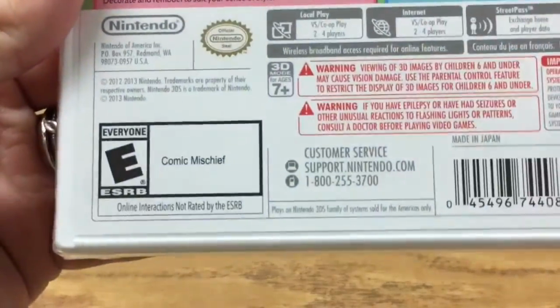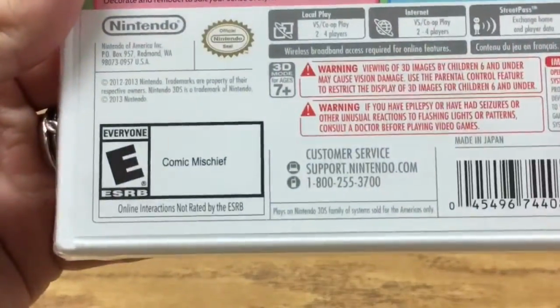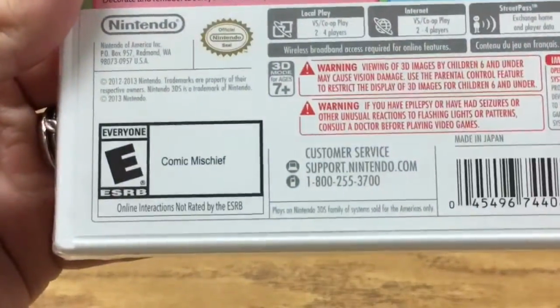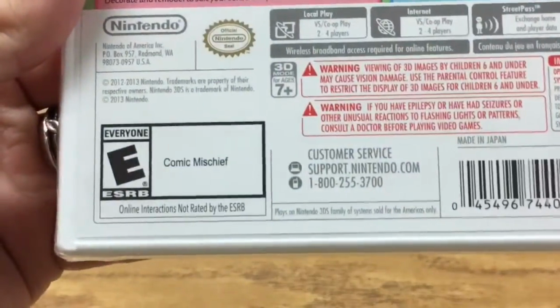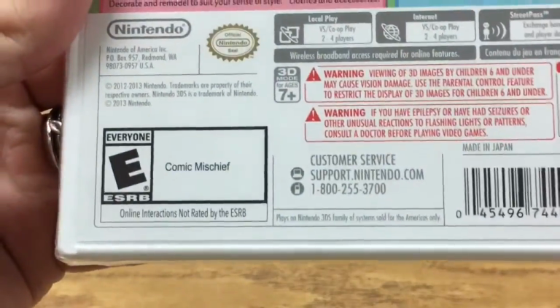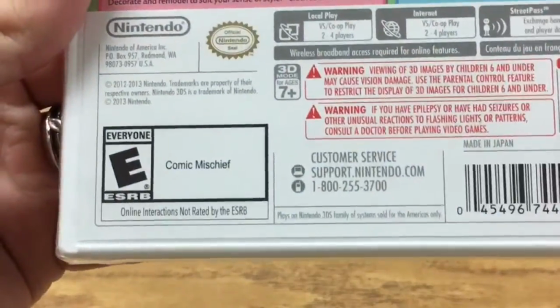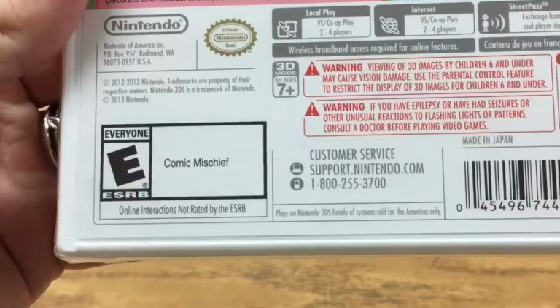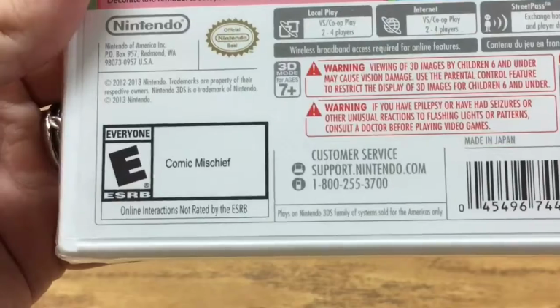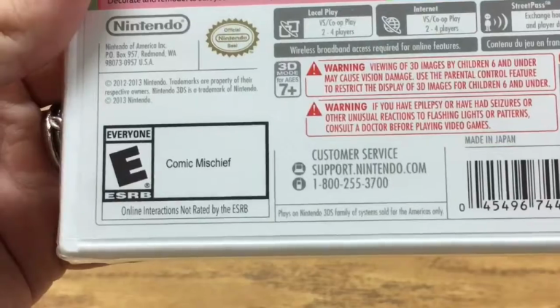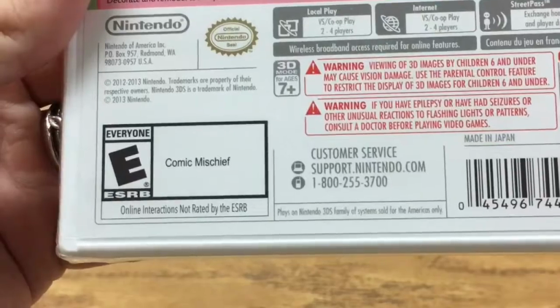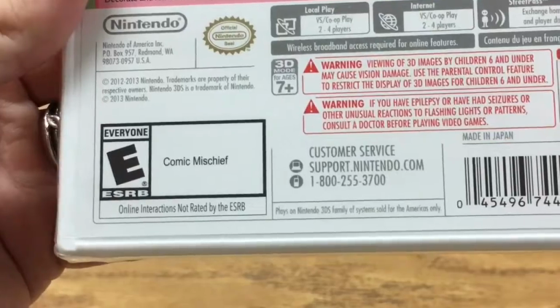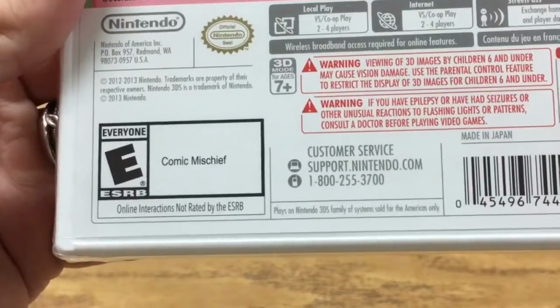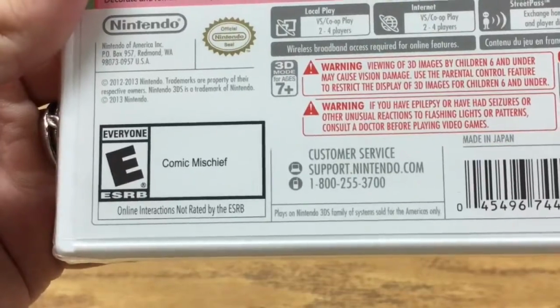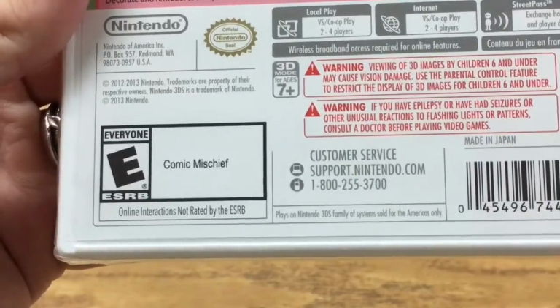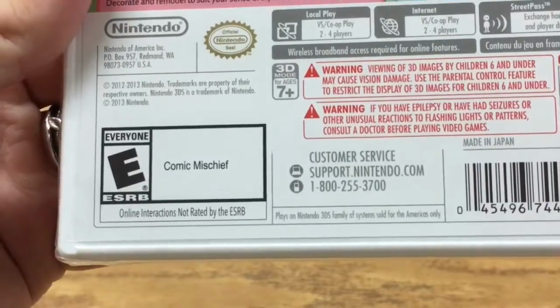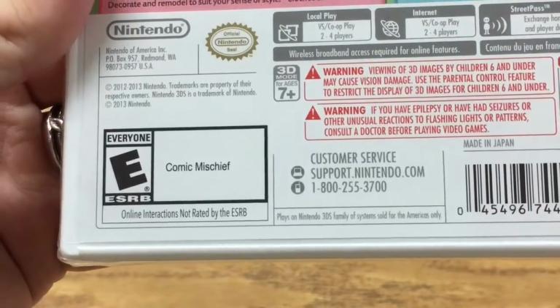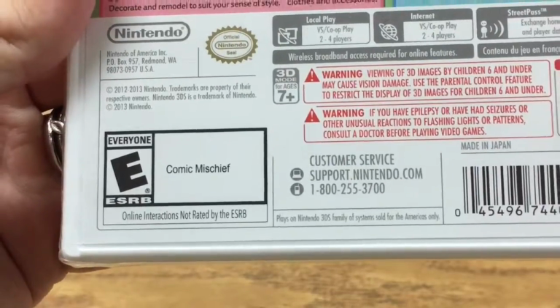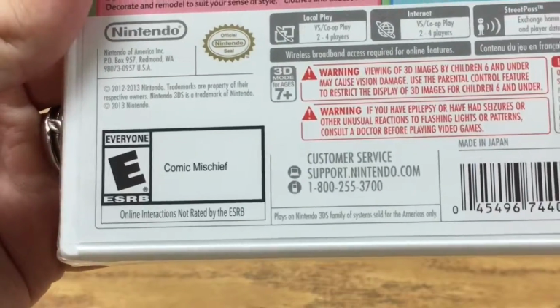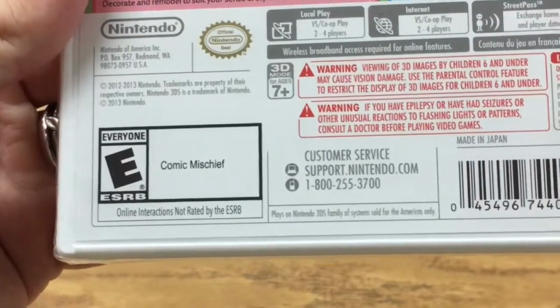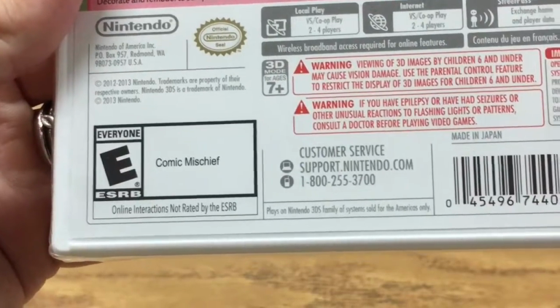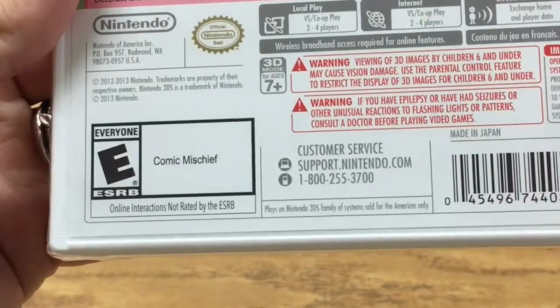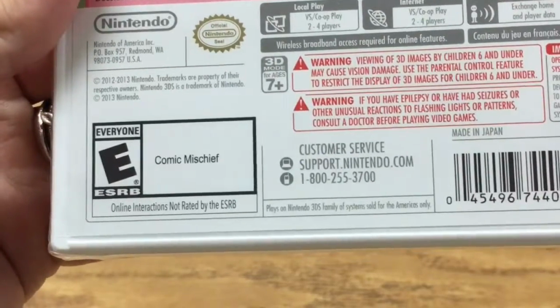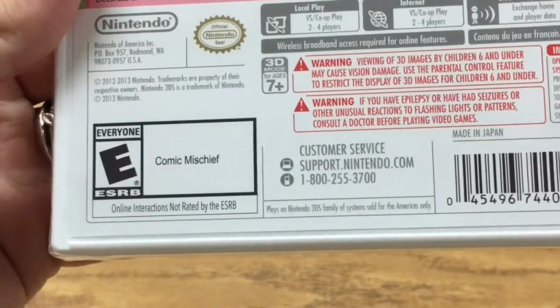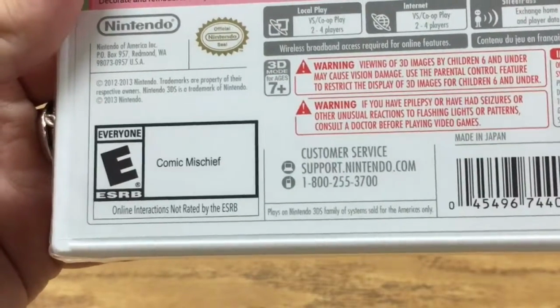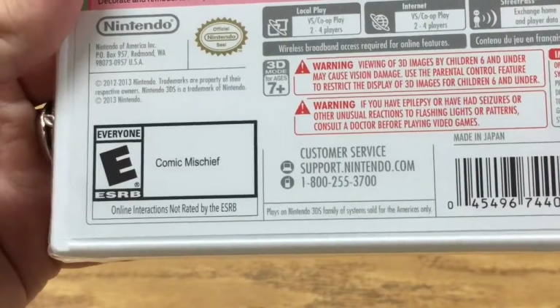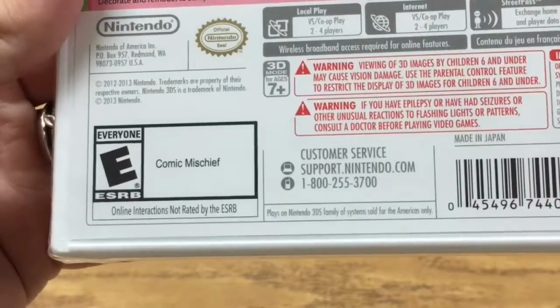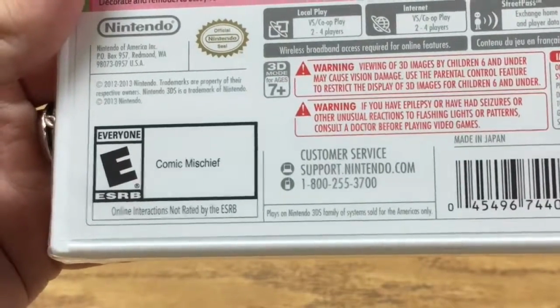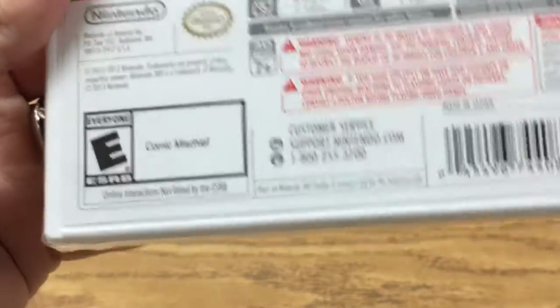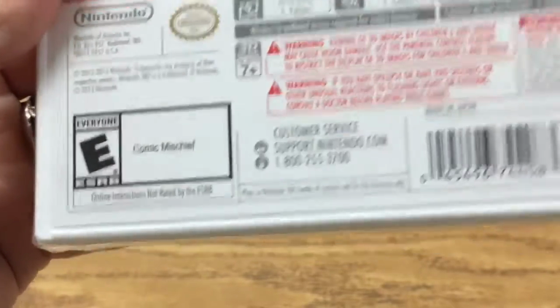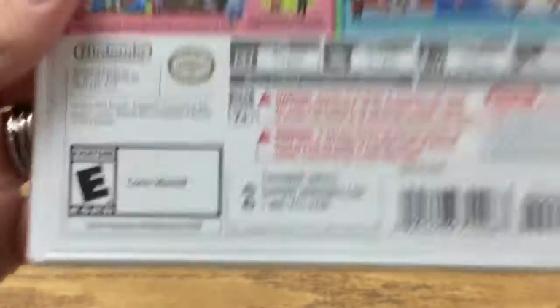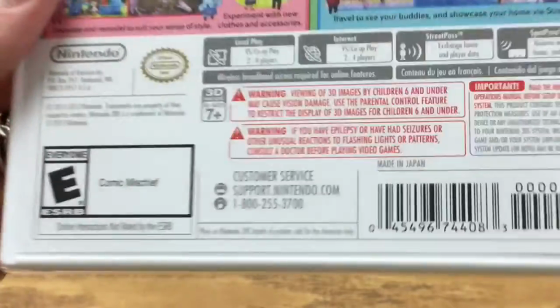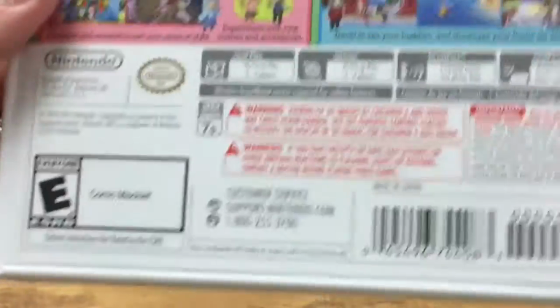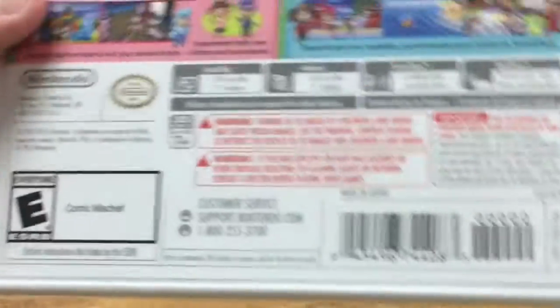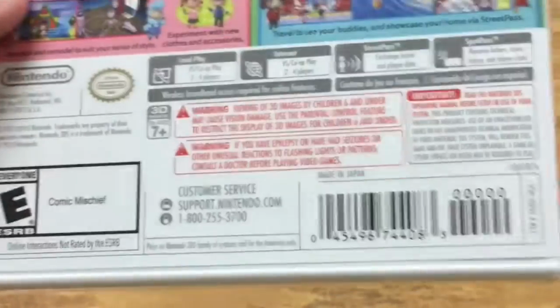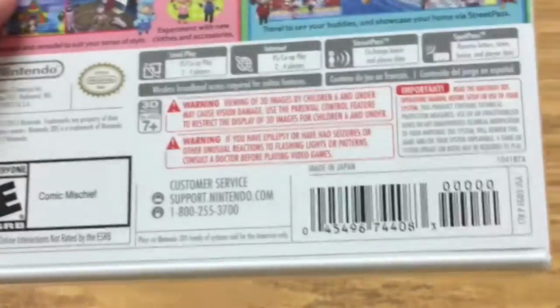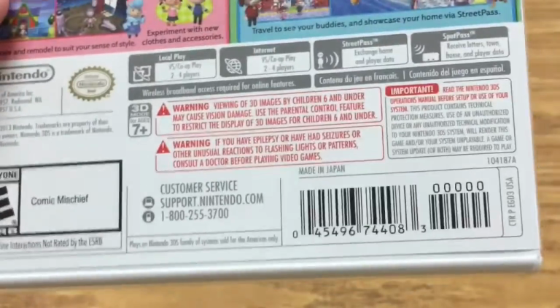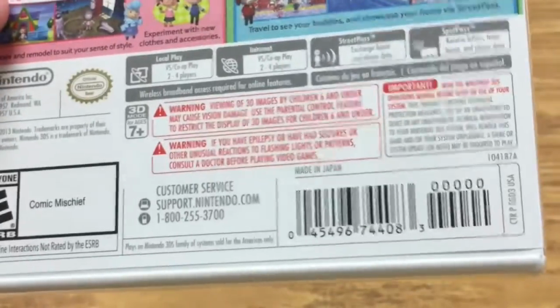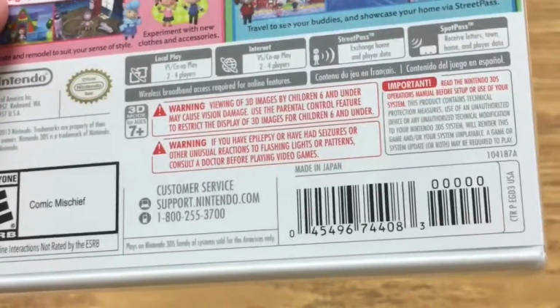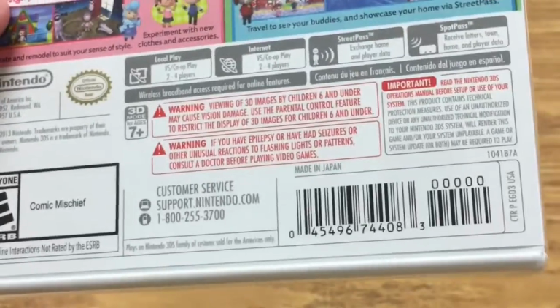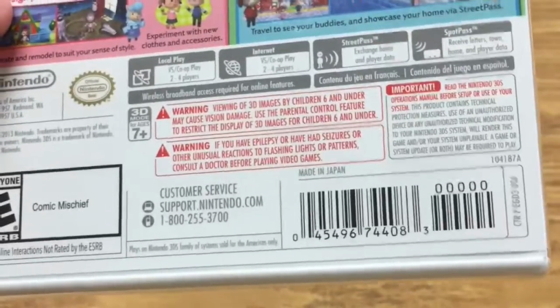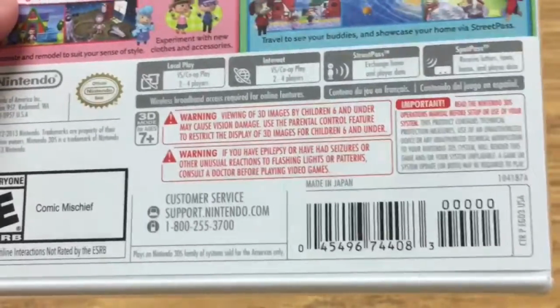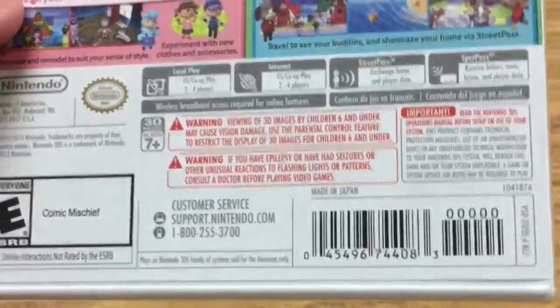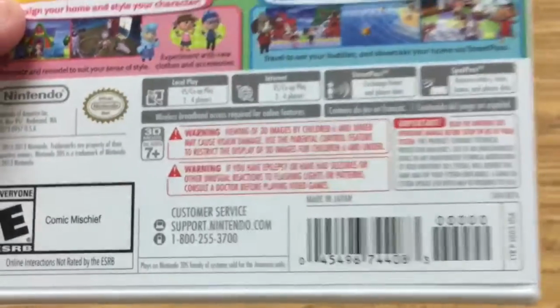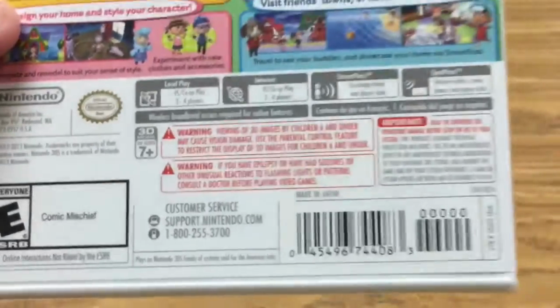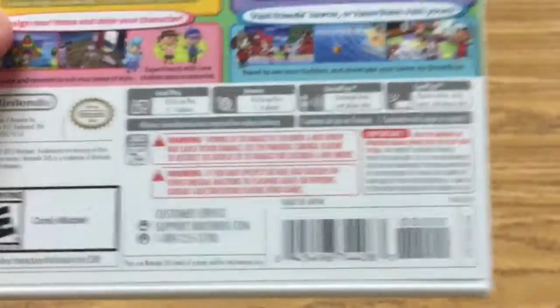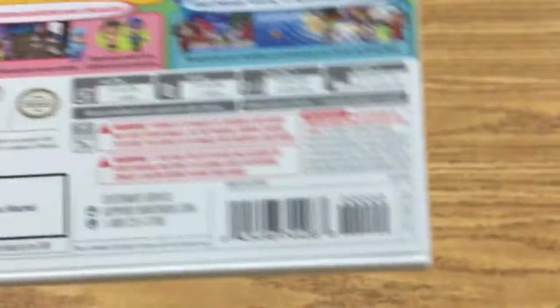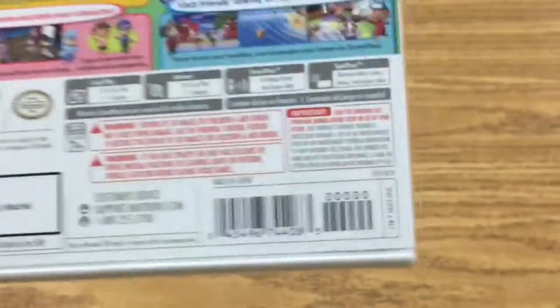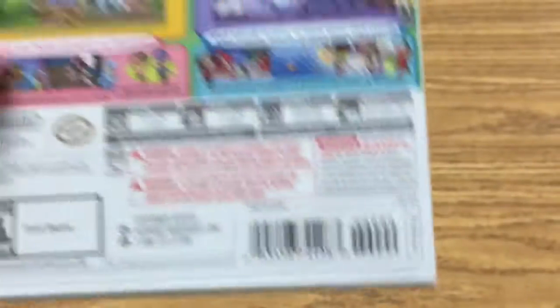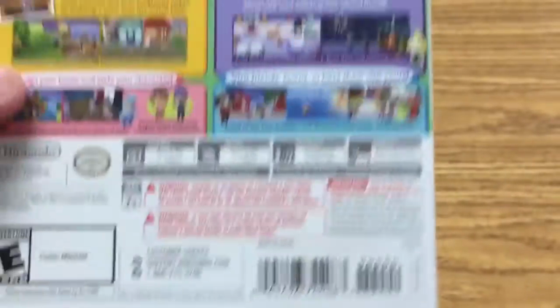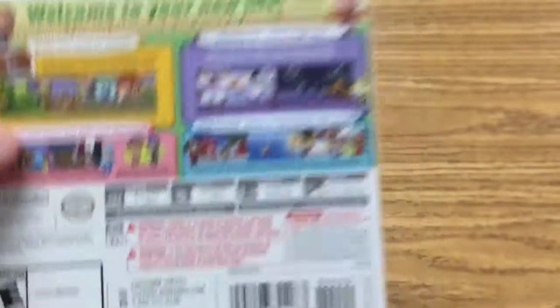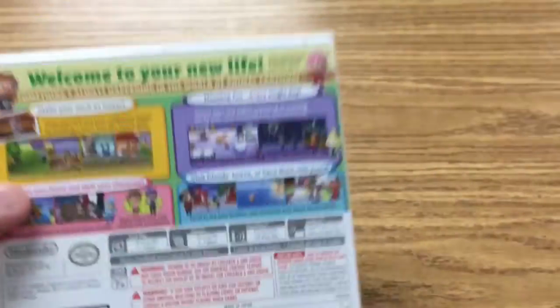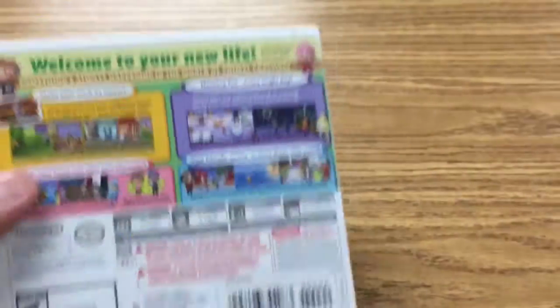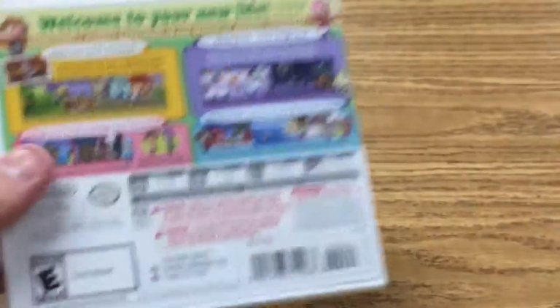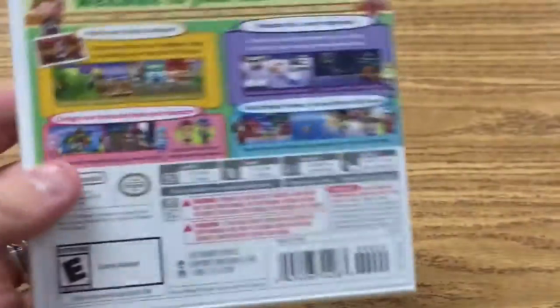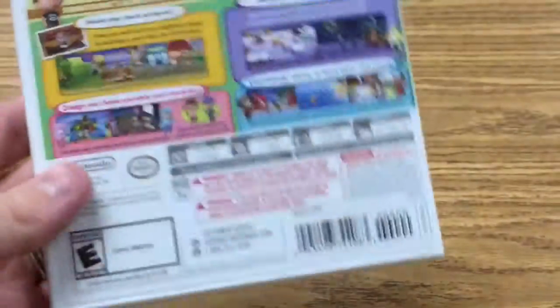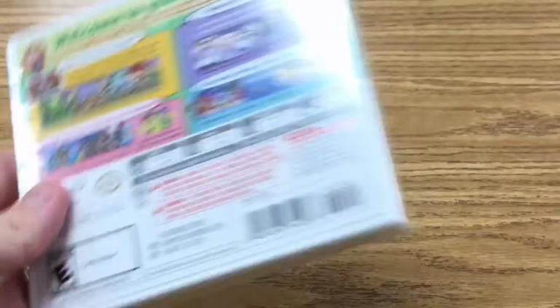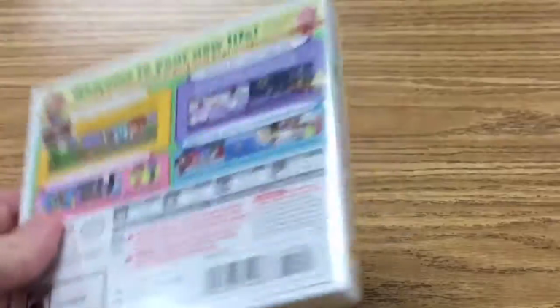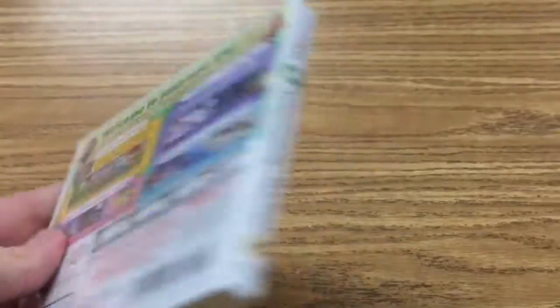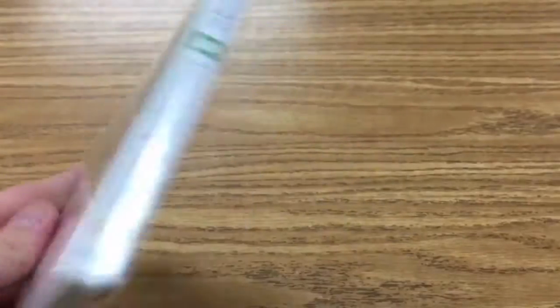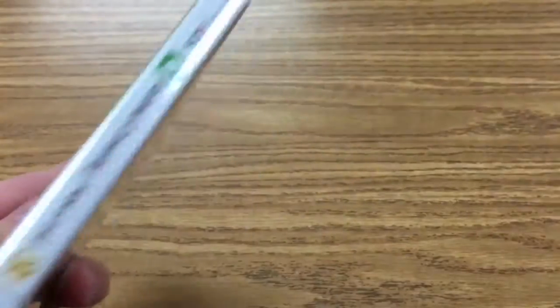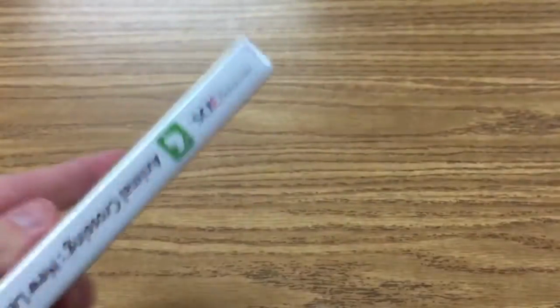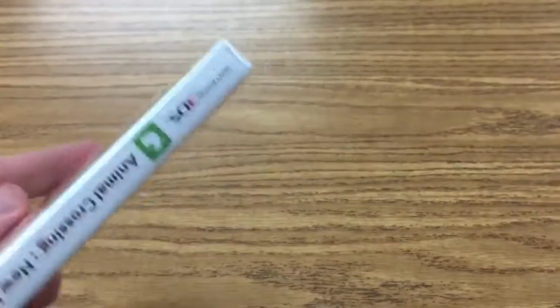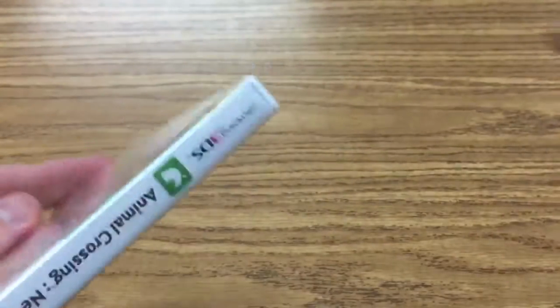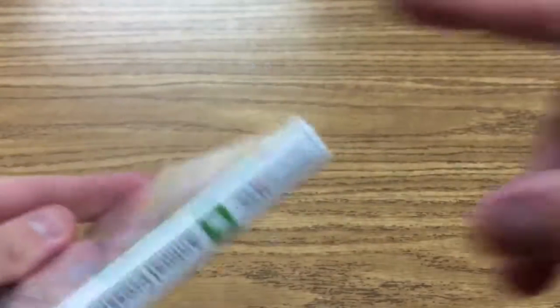It's rated E — Comic Mischief. Okay, Comic Mischief. Got it. Alright, so anyway.